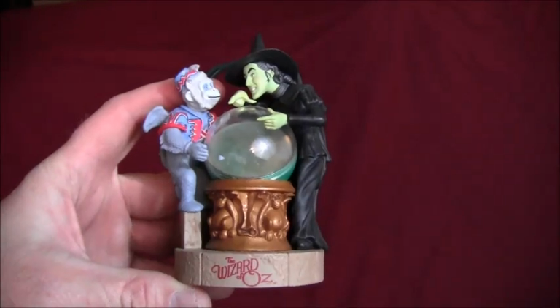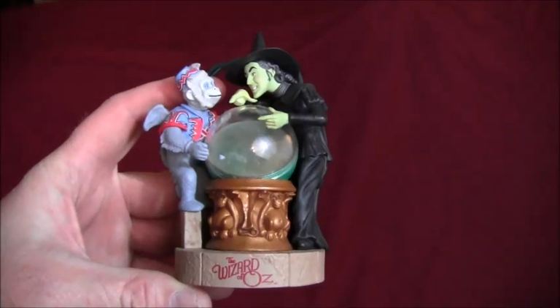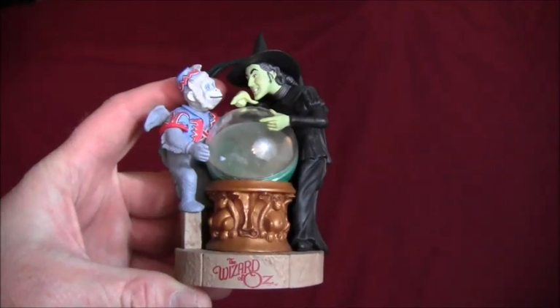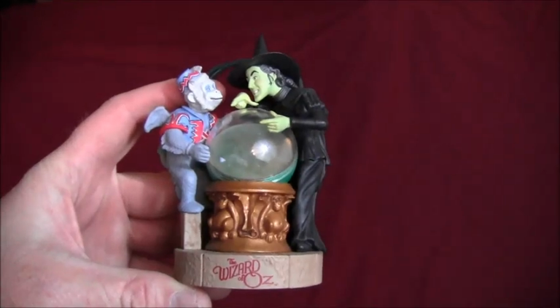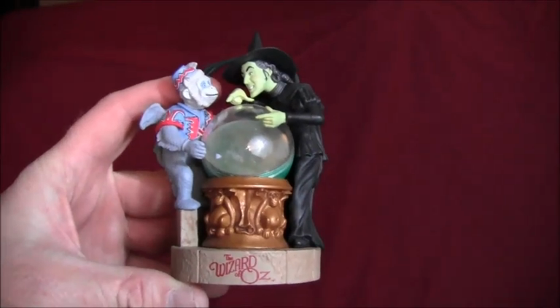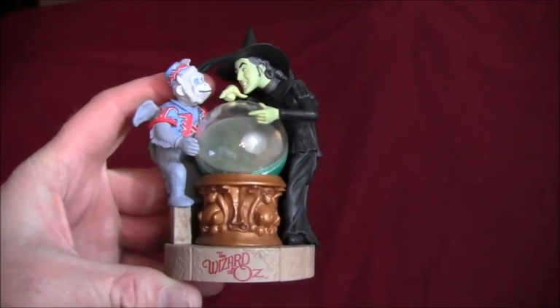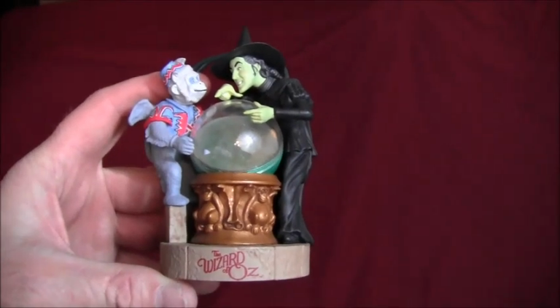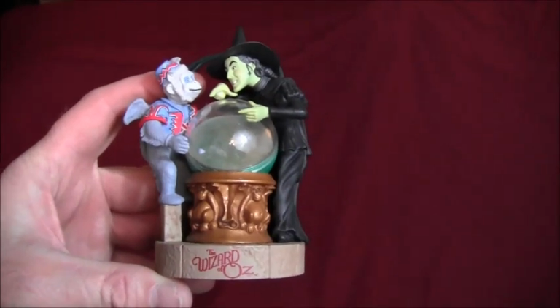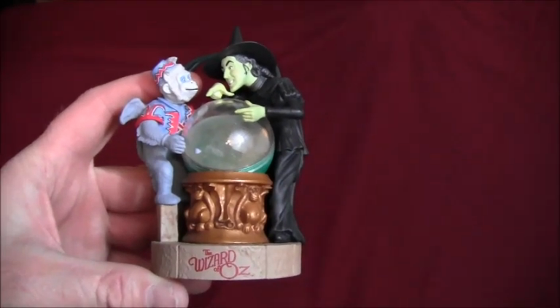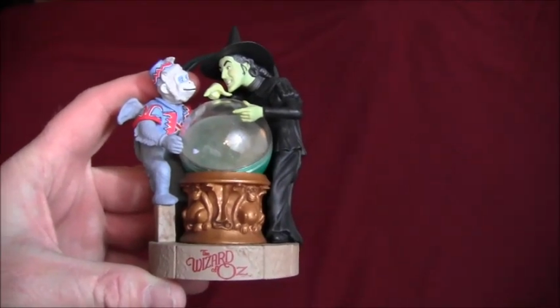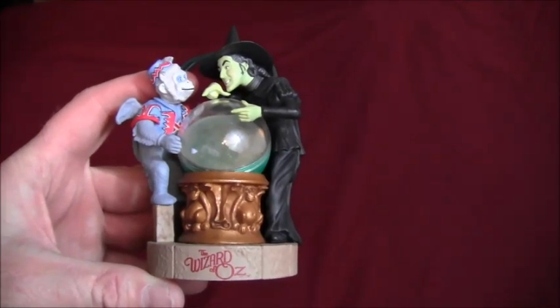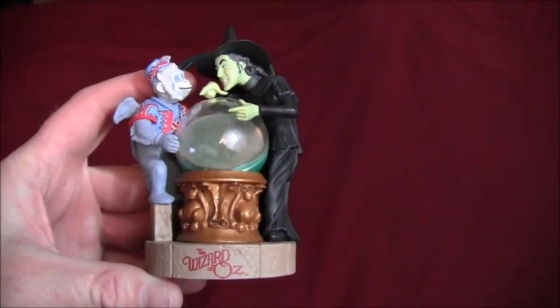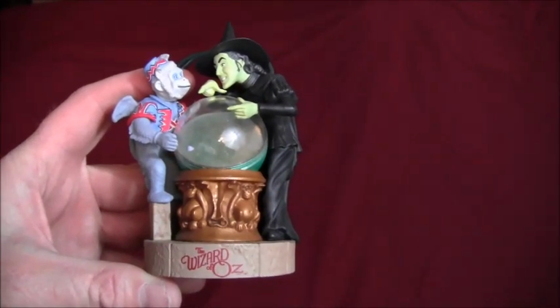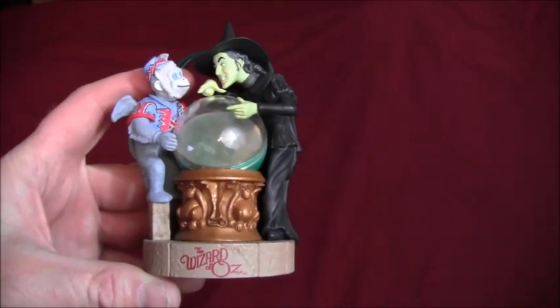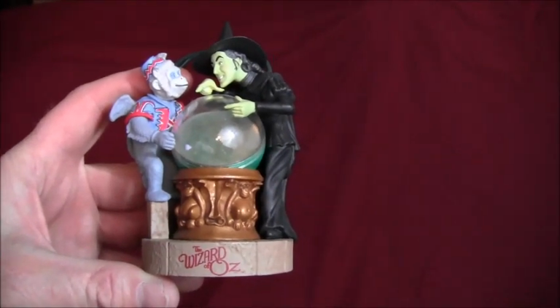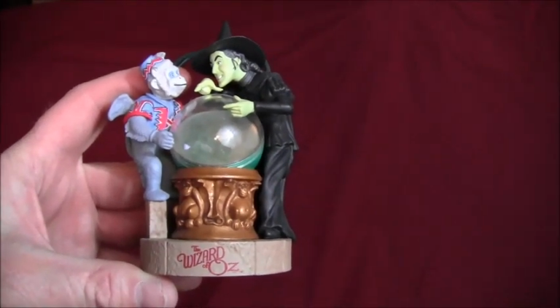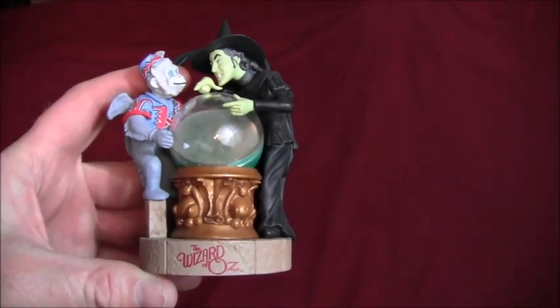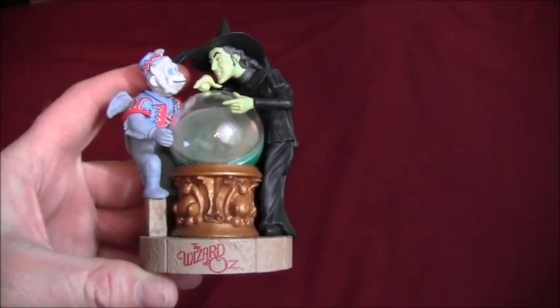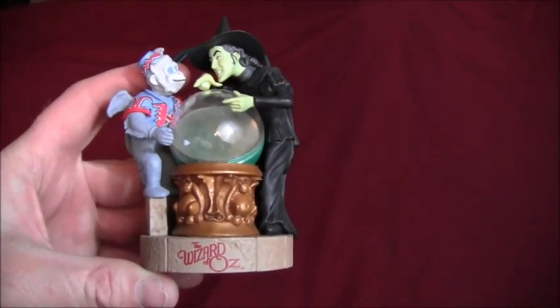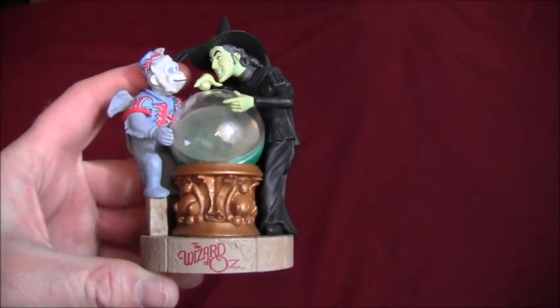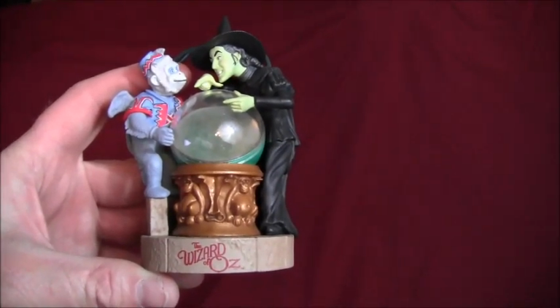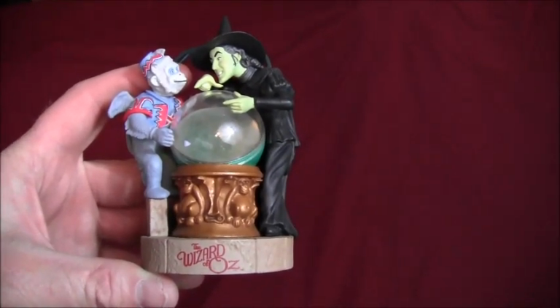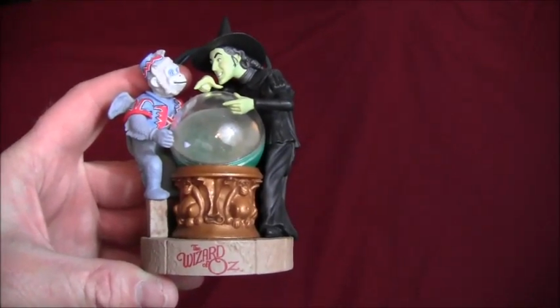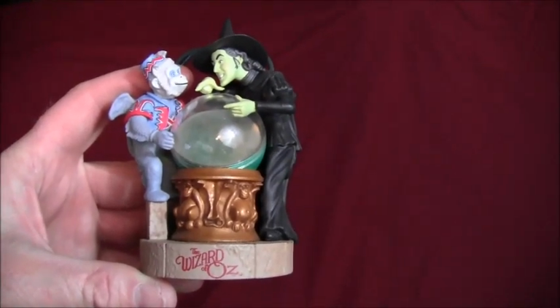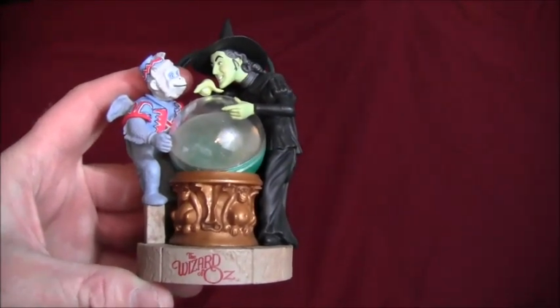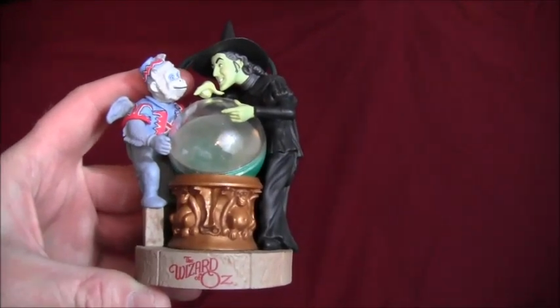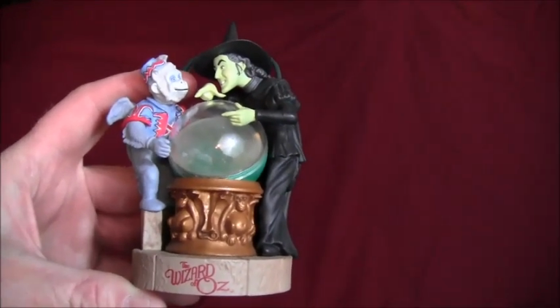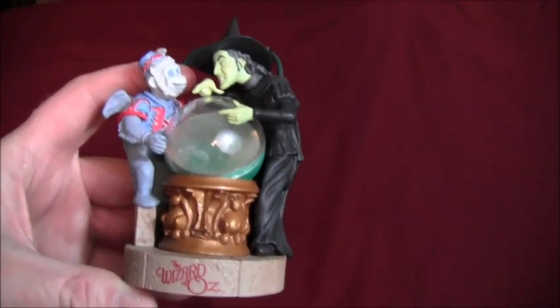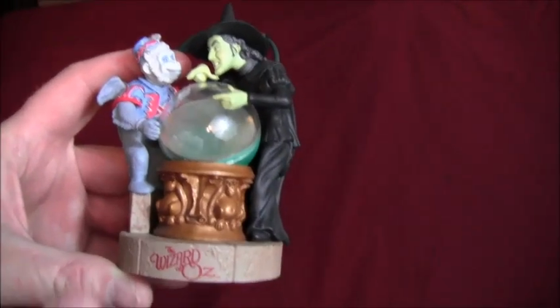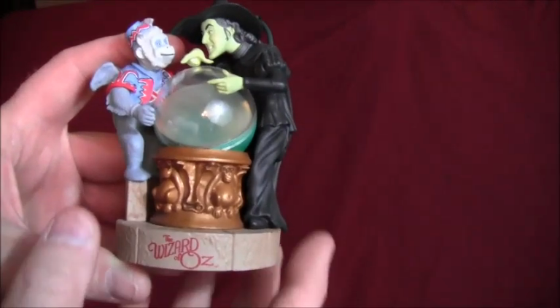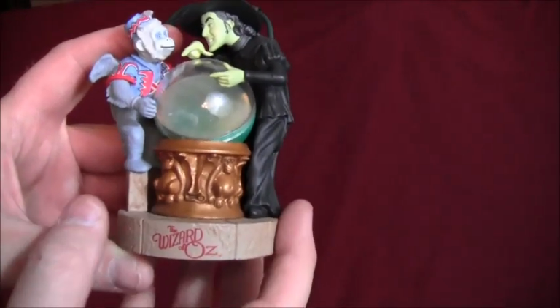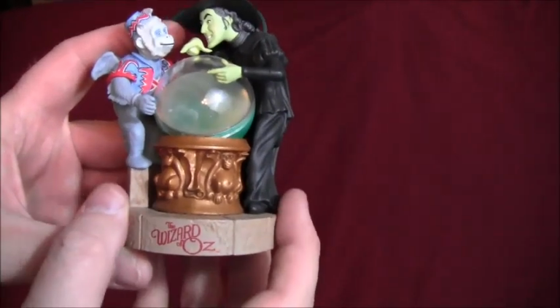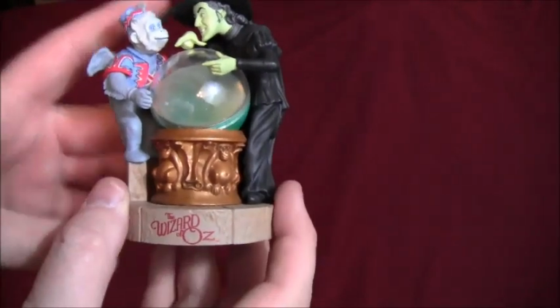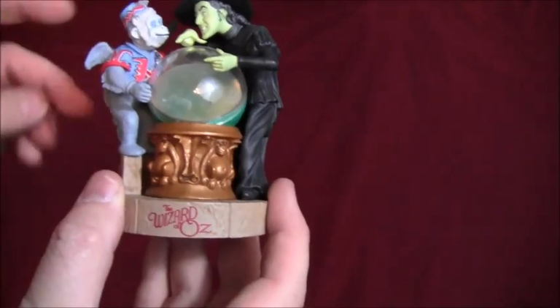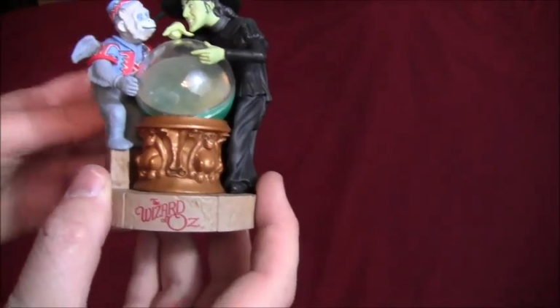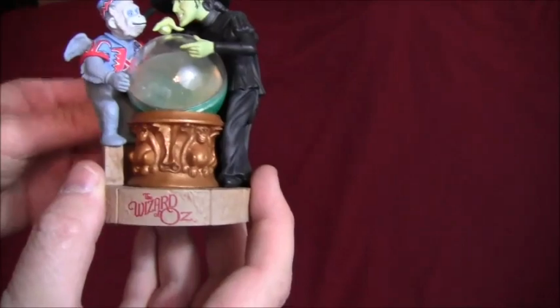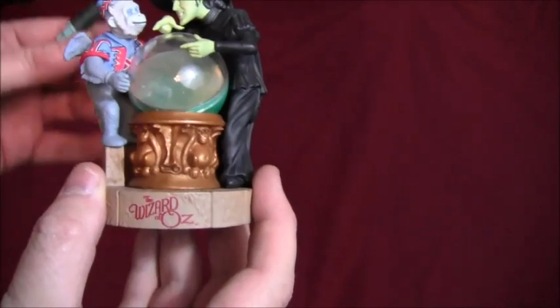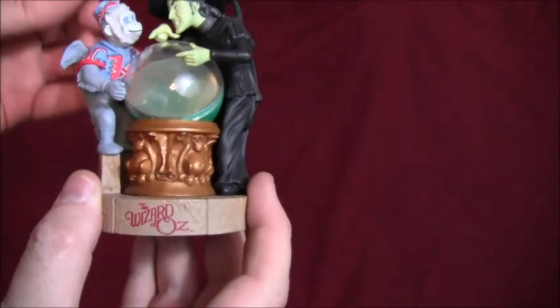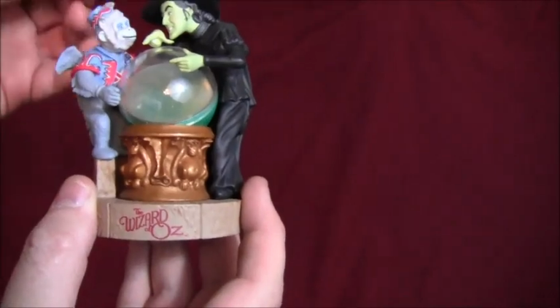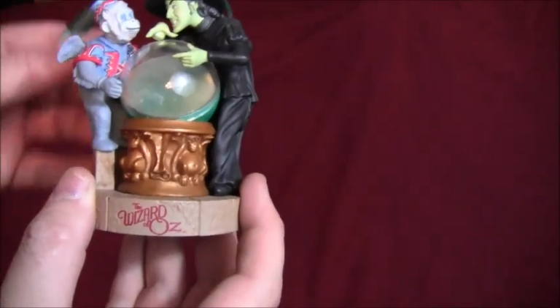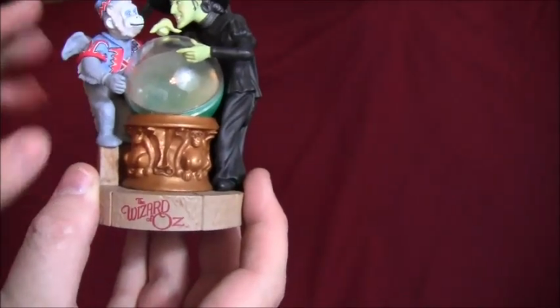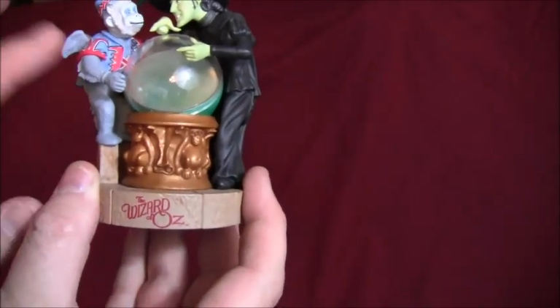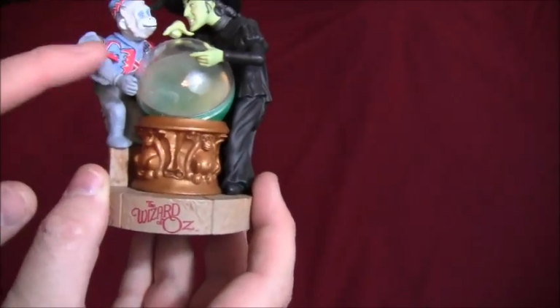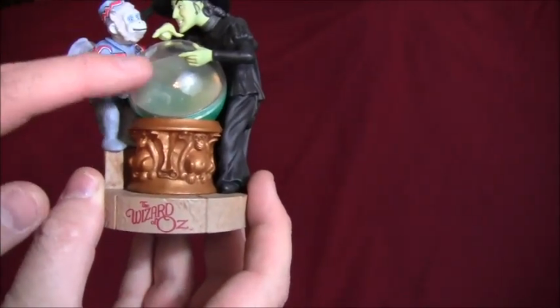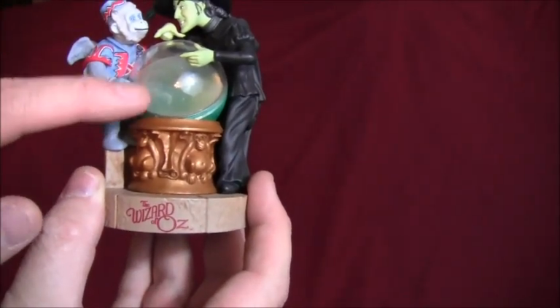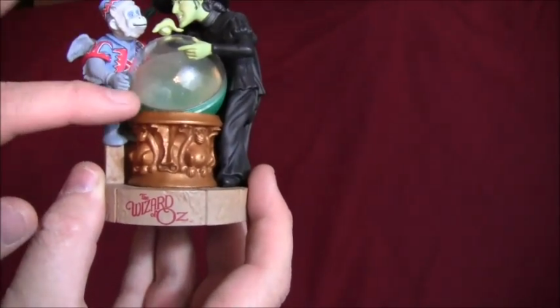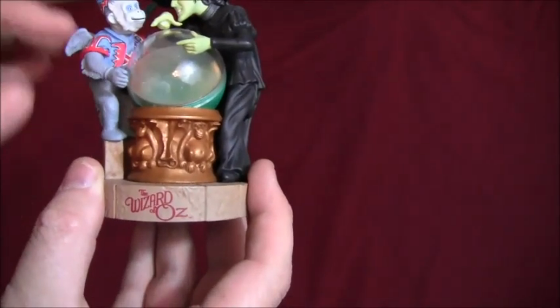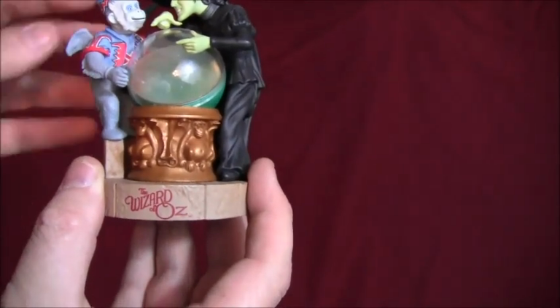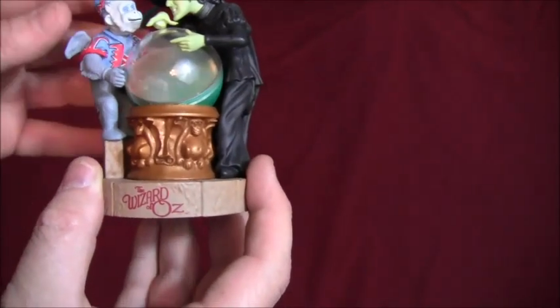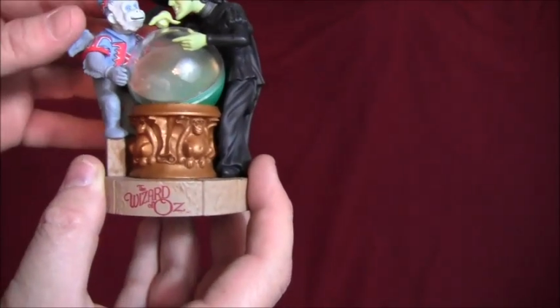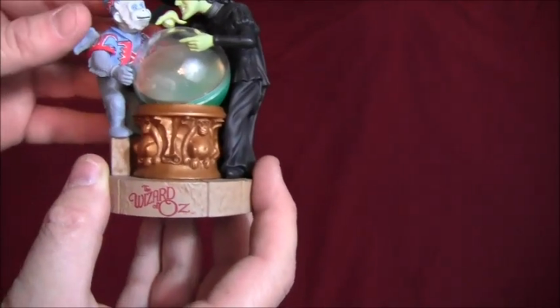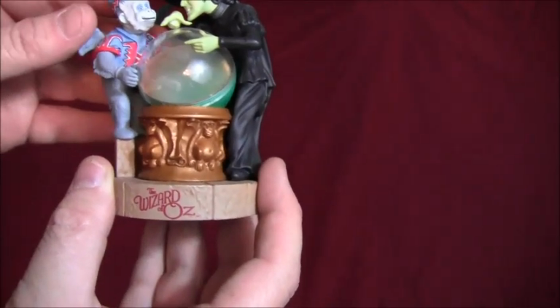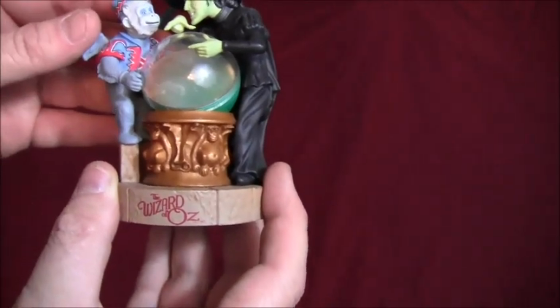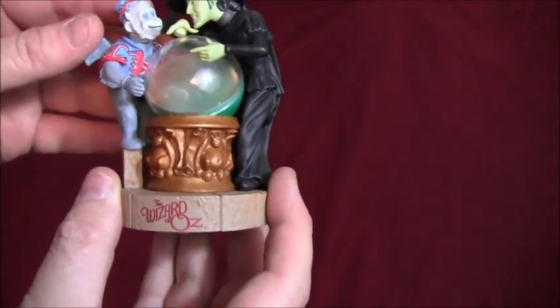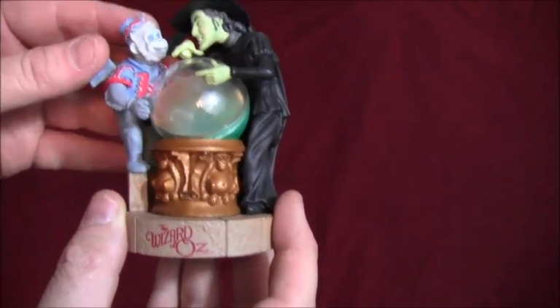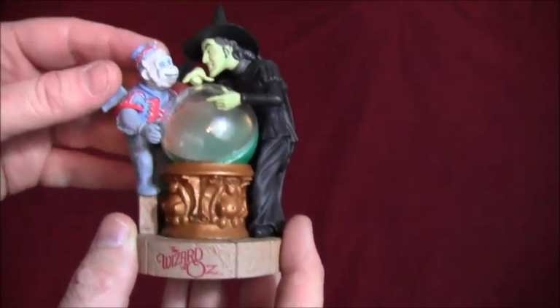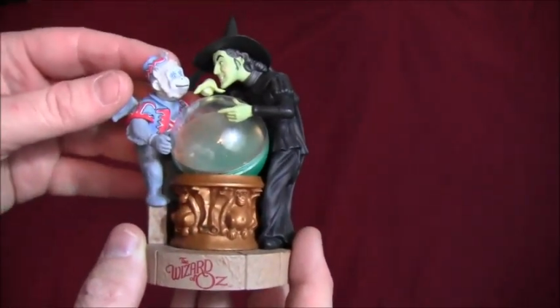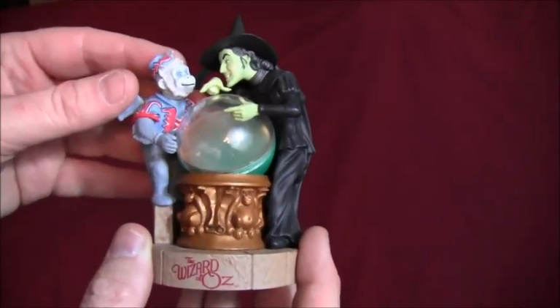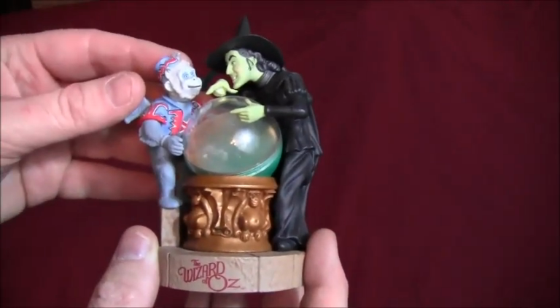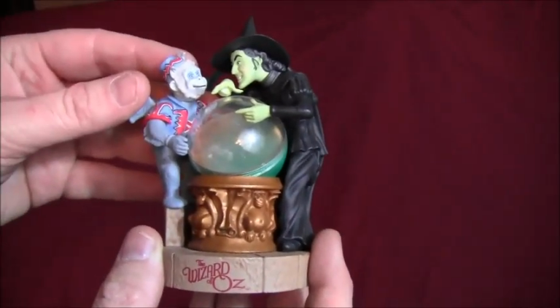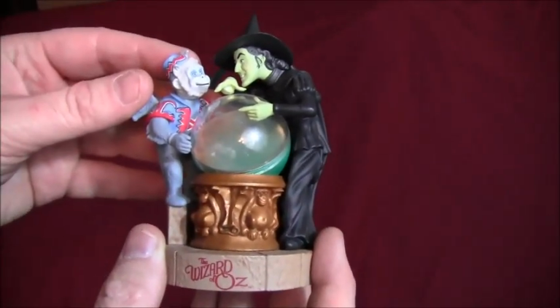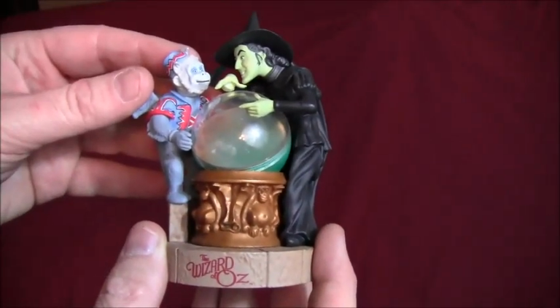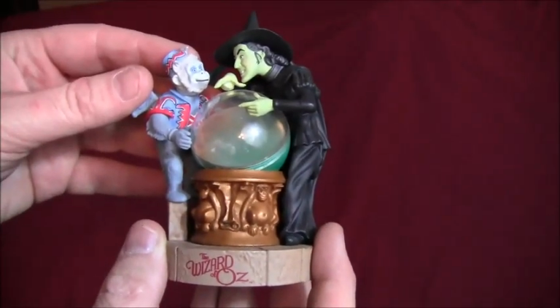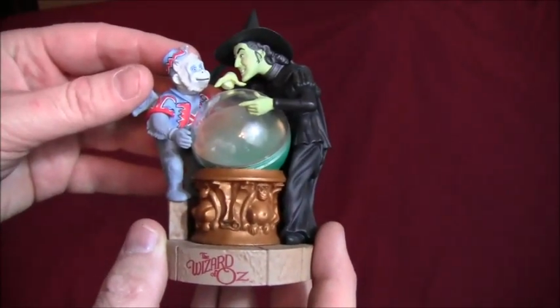This is one of the 2001 Hallmark Wizard of Oz ornaments. You plug this one into the tree. This part lights up here. There's no sound or movement or anything.